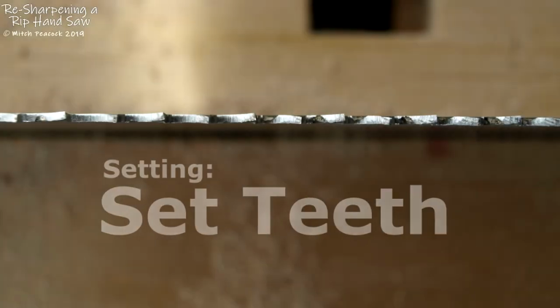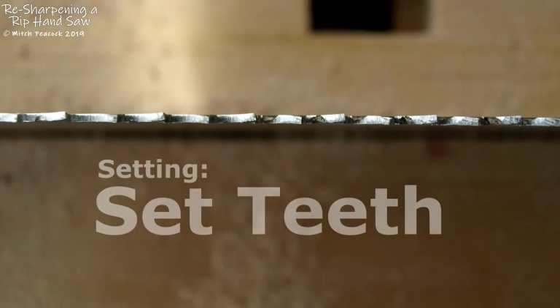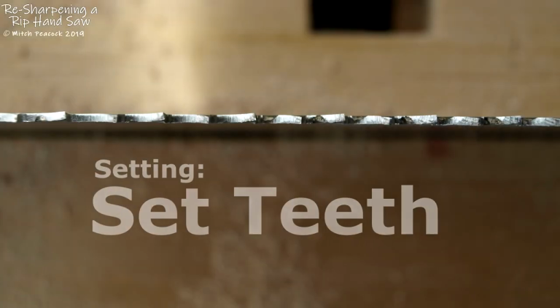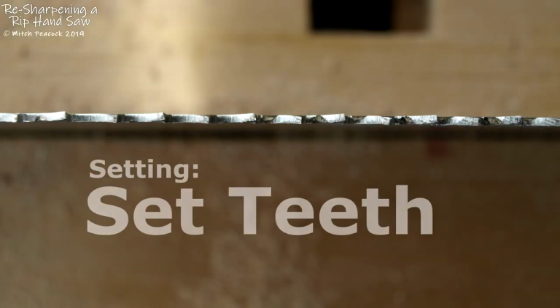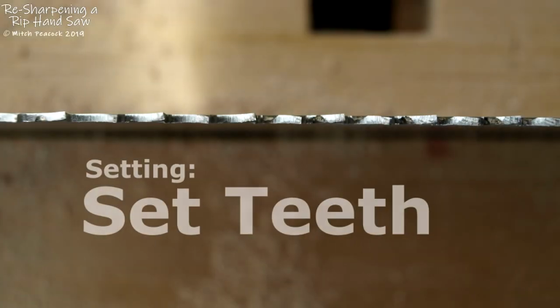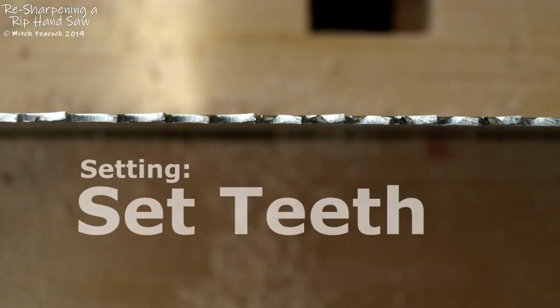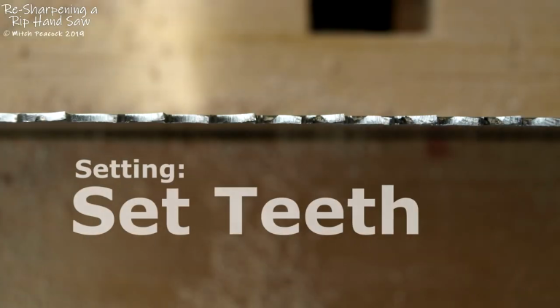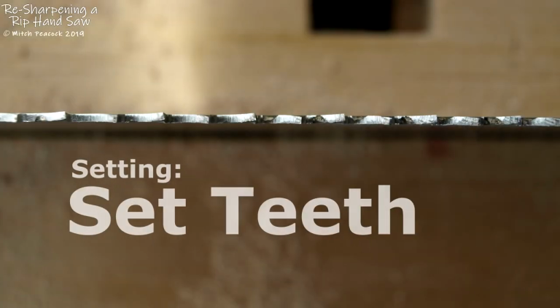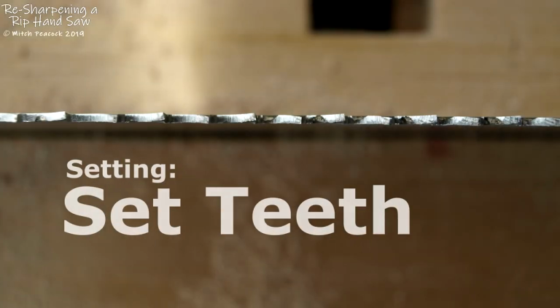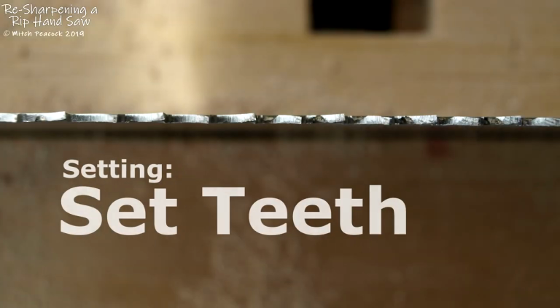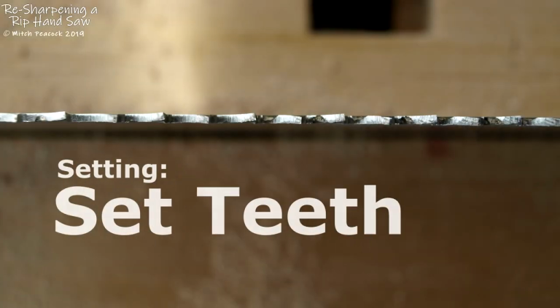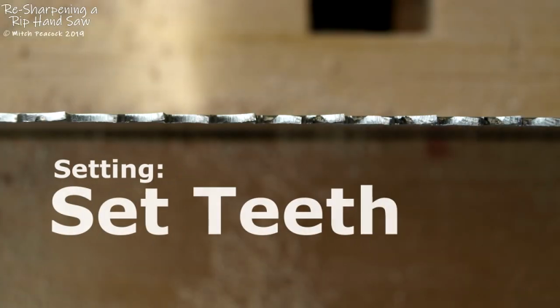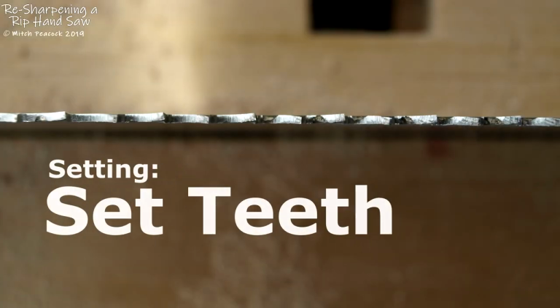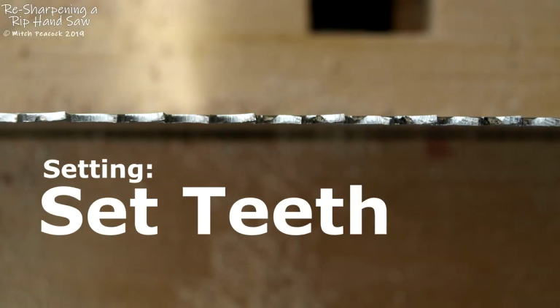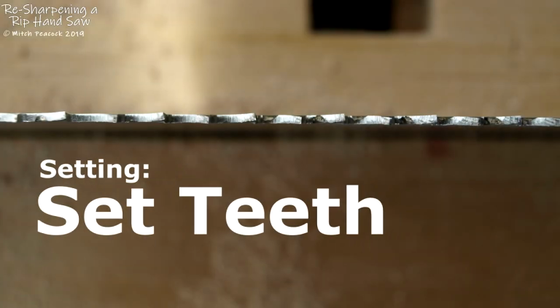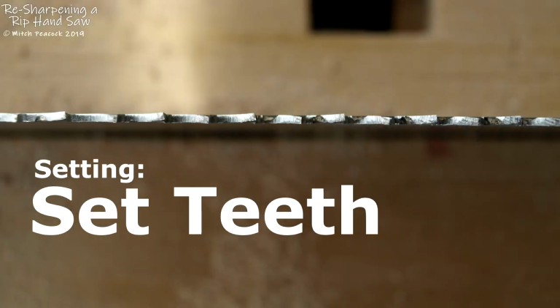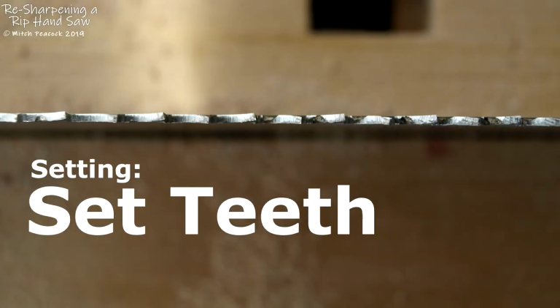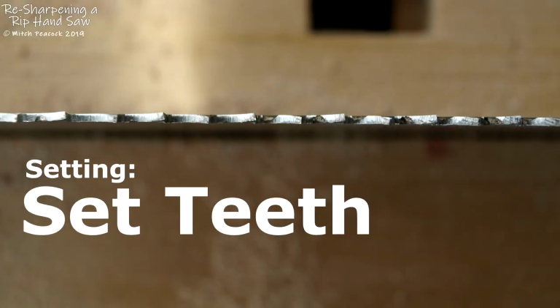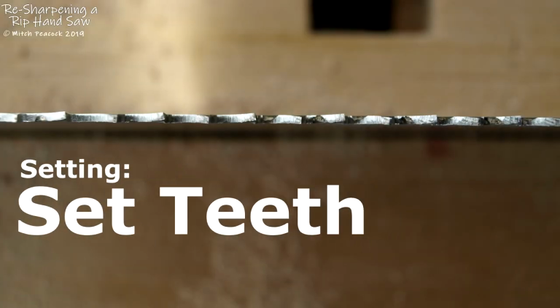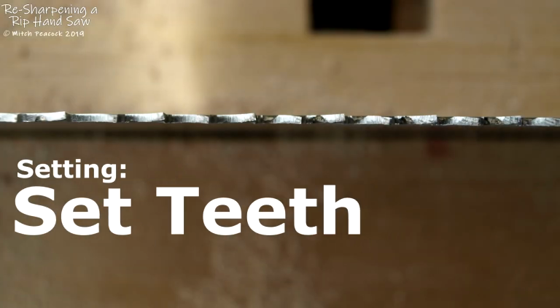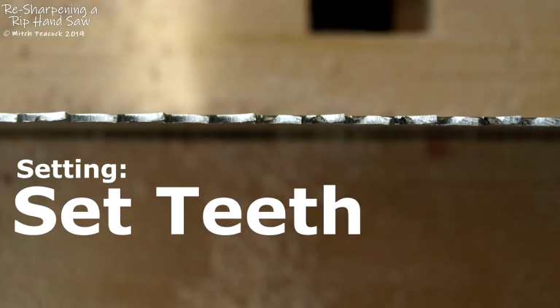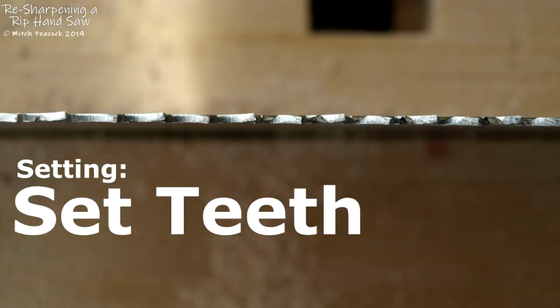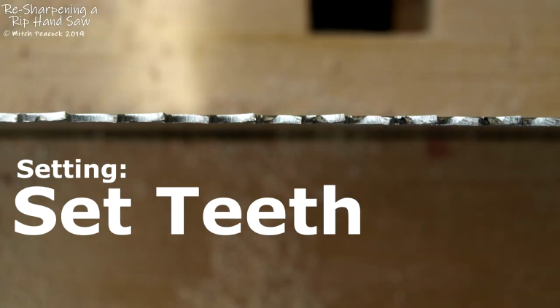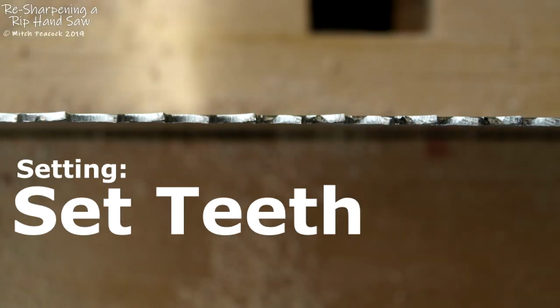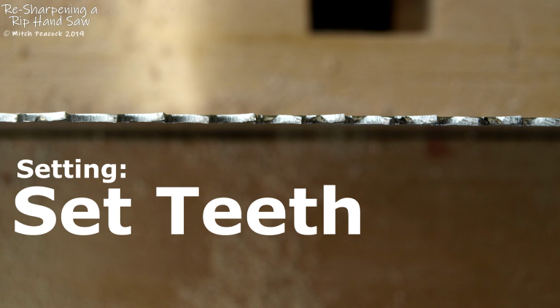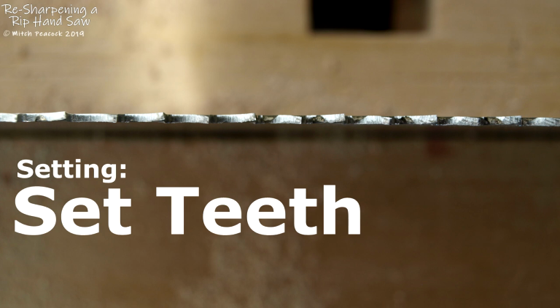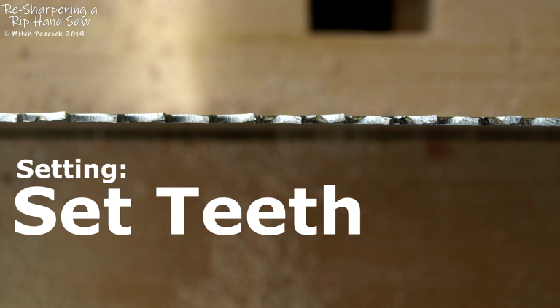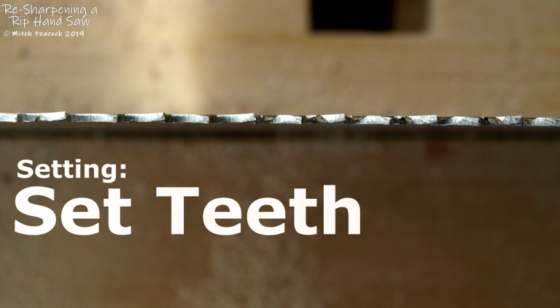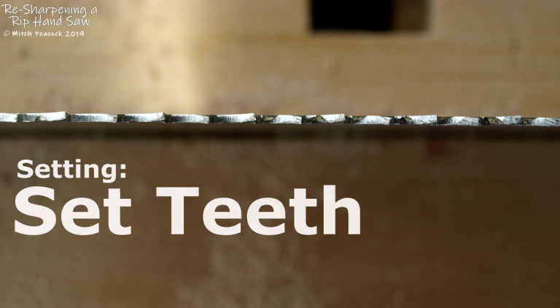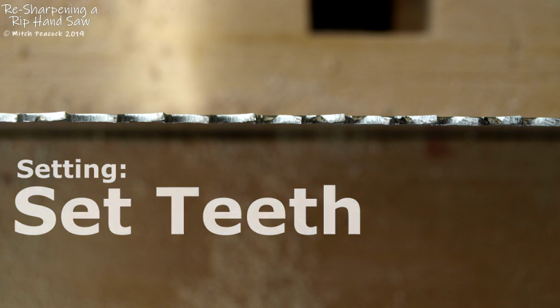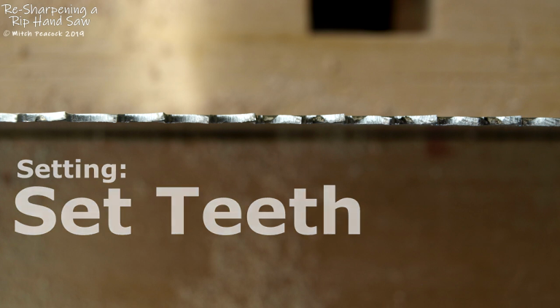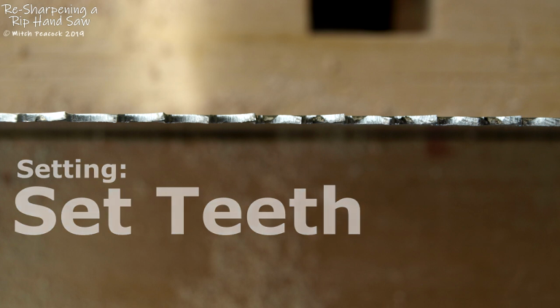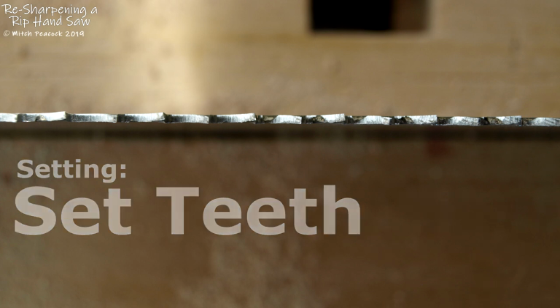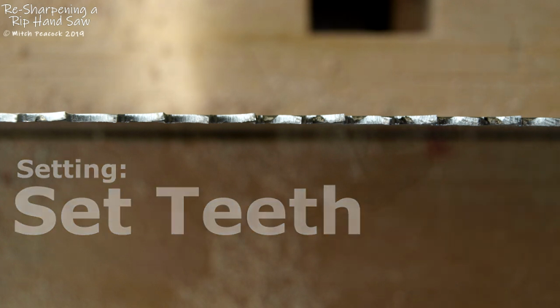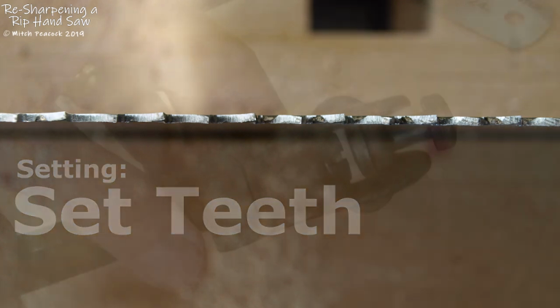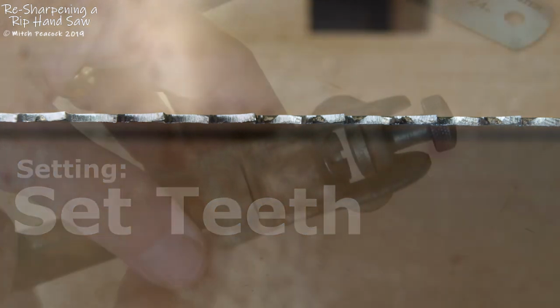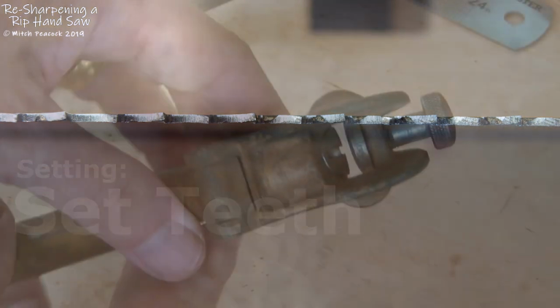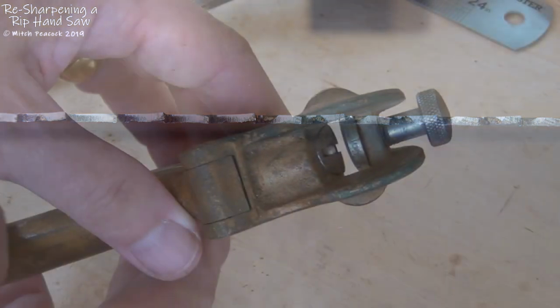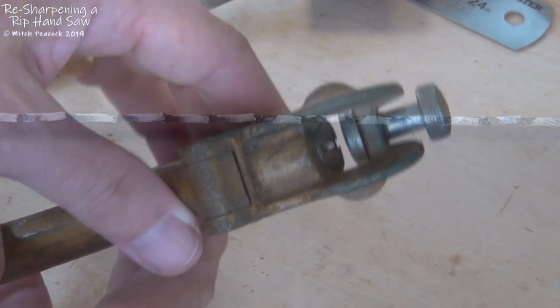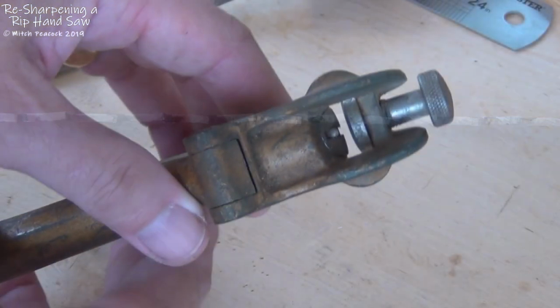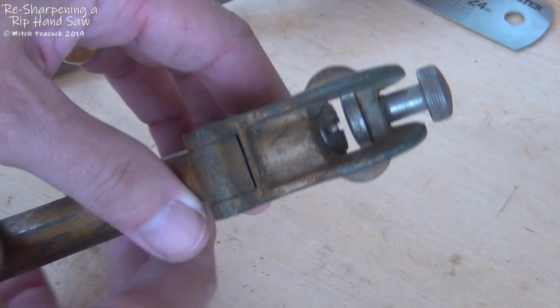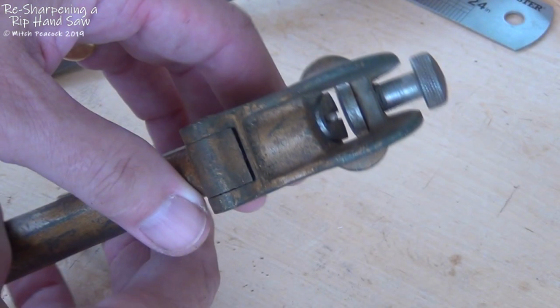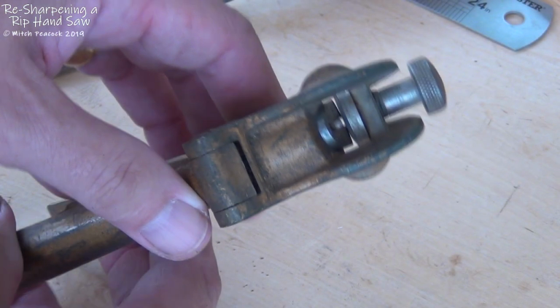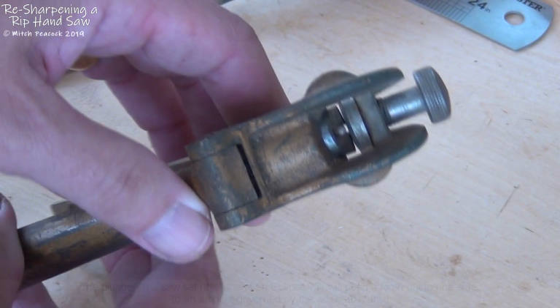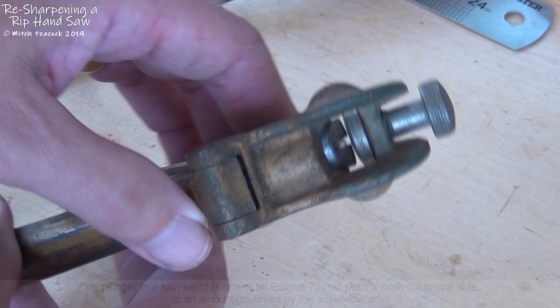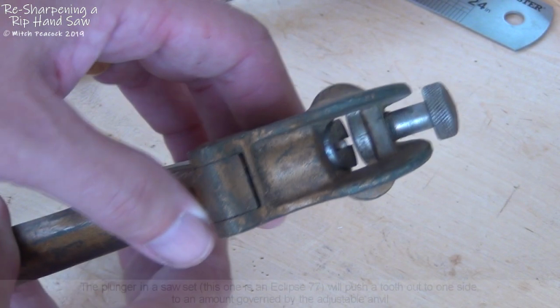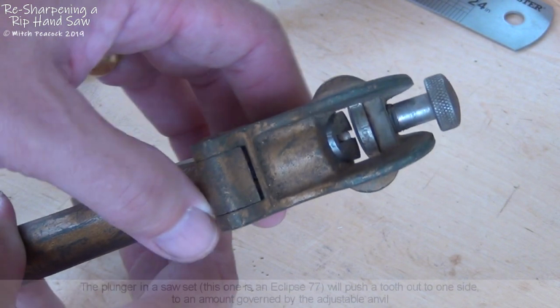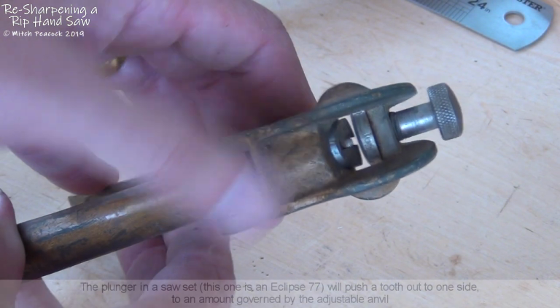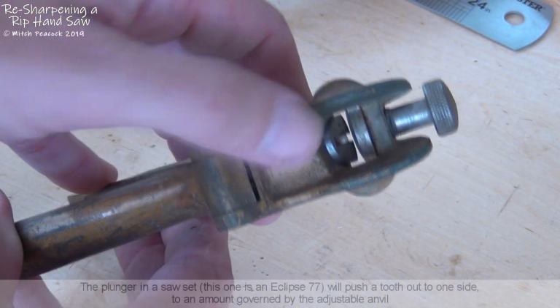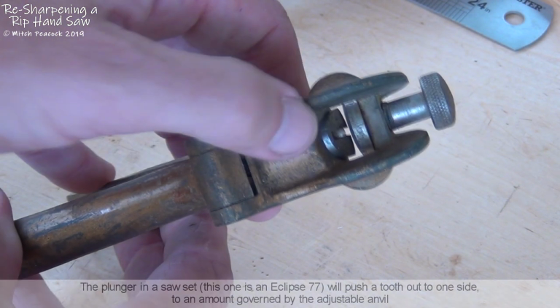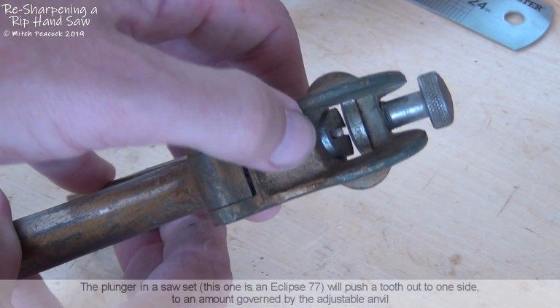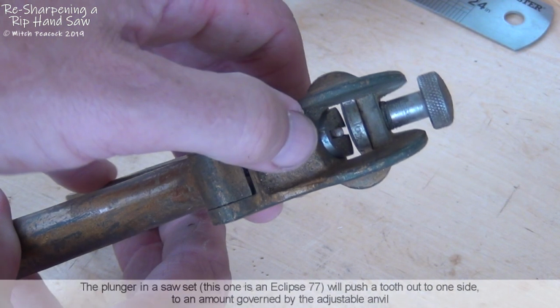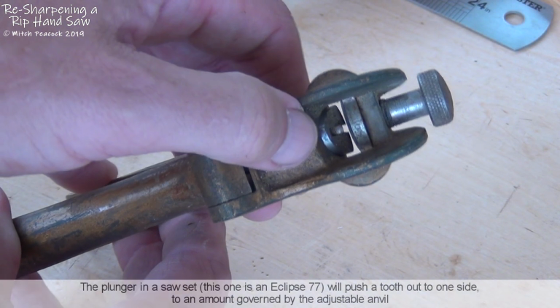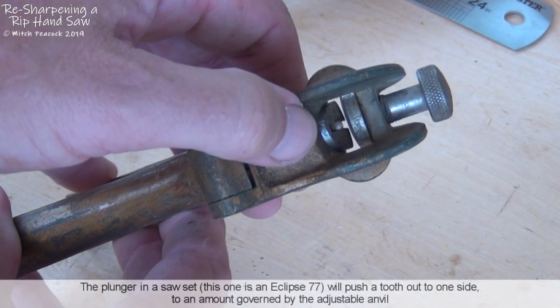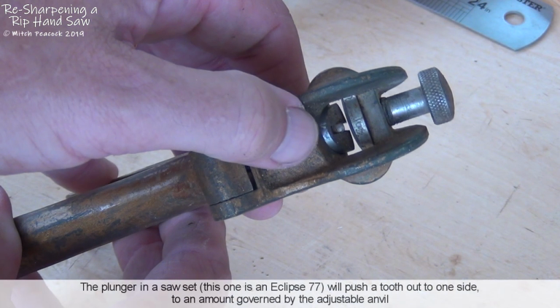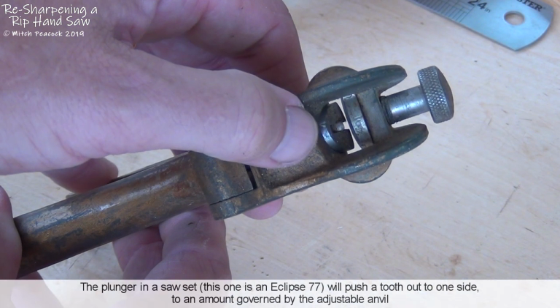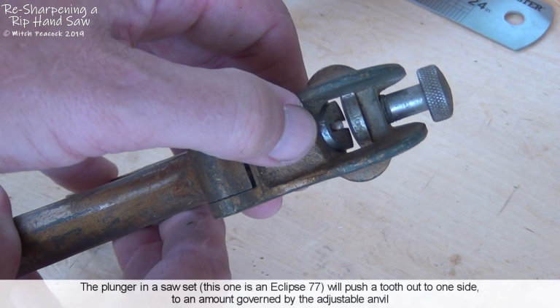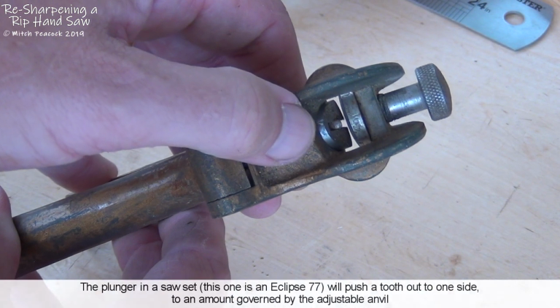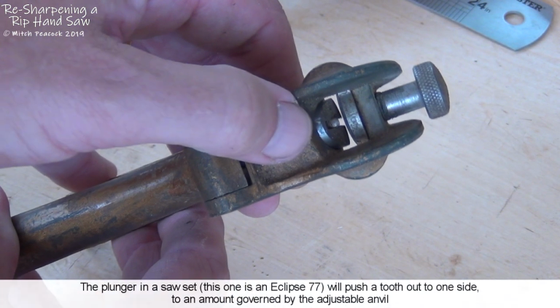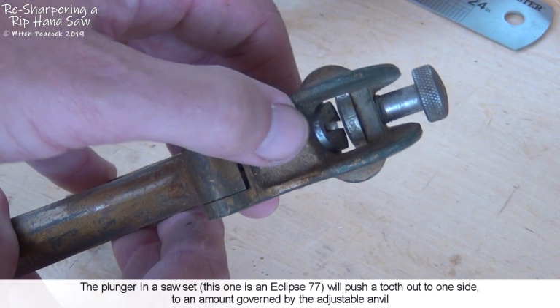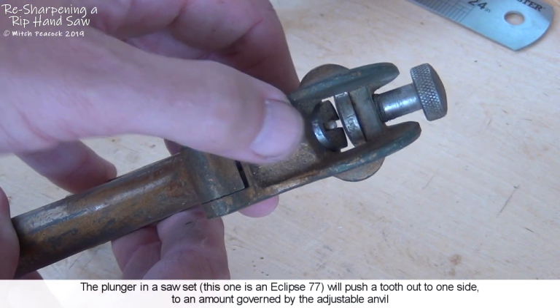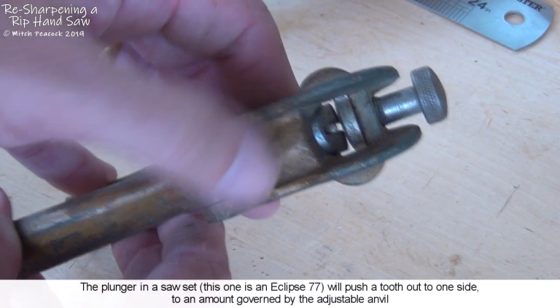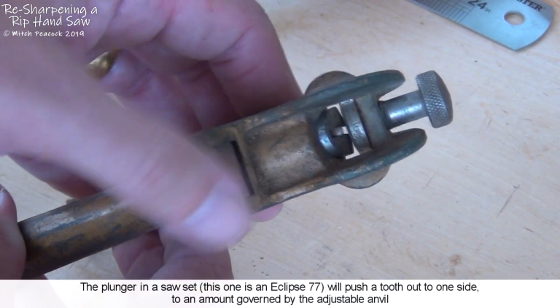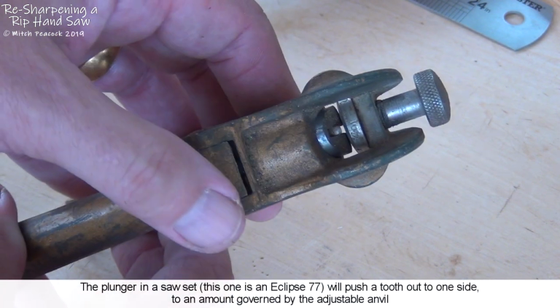Neighbouring teeth are flared out to opposite sides of the saw plate to avoid the saw from jamming in the work. This is done with a saw set.